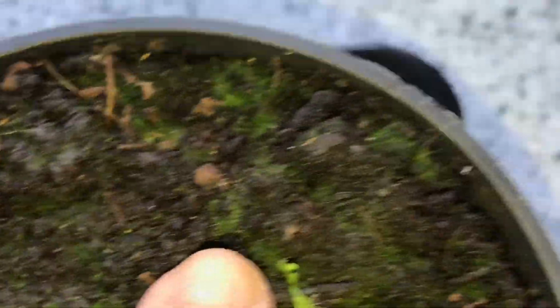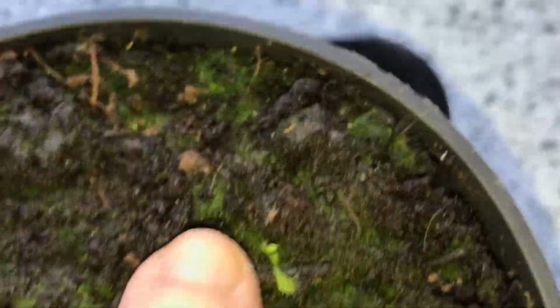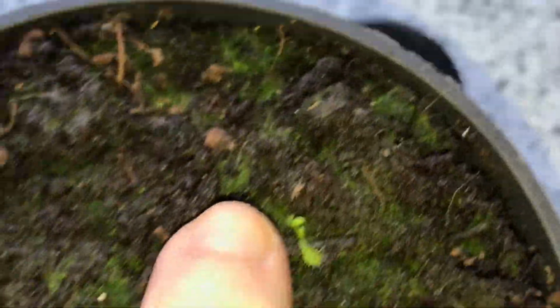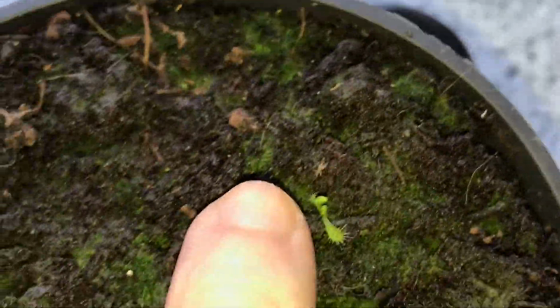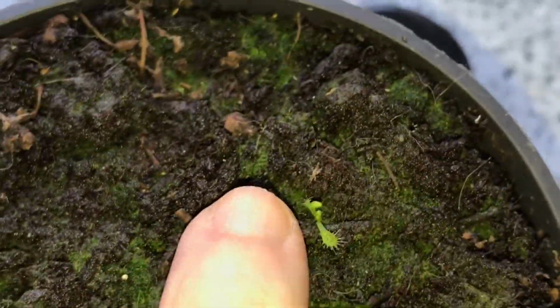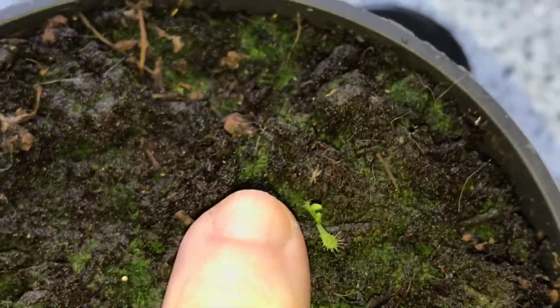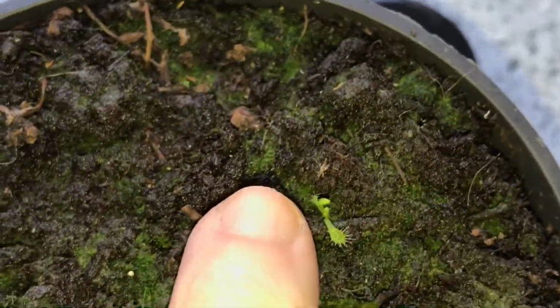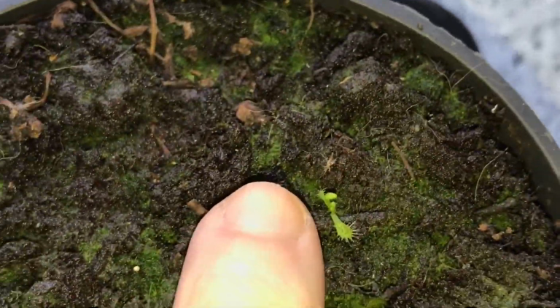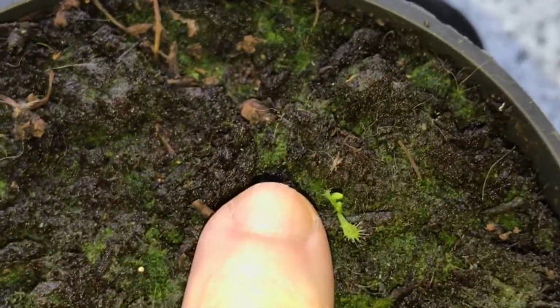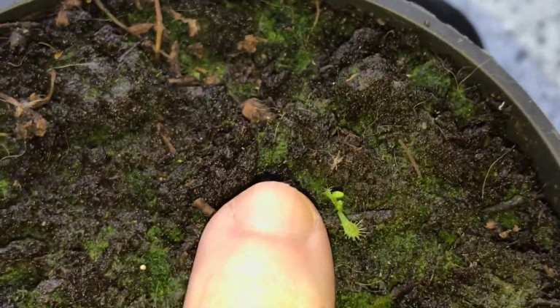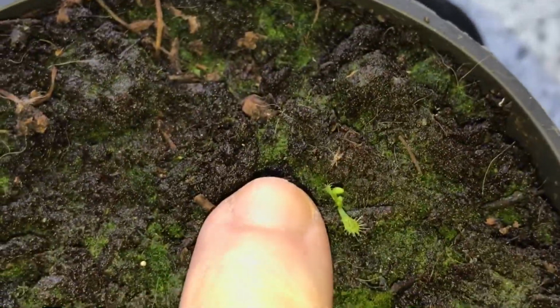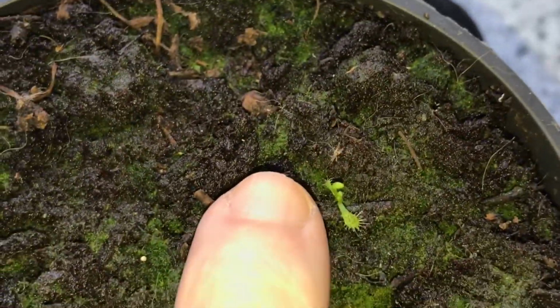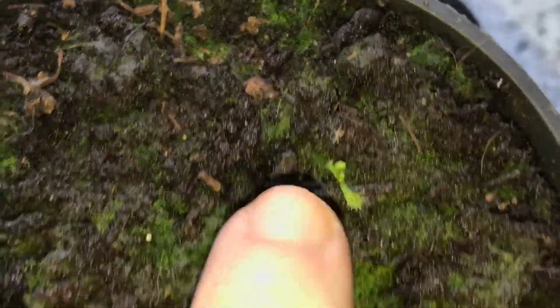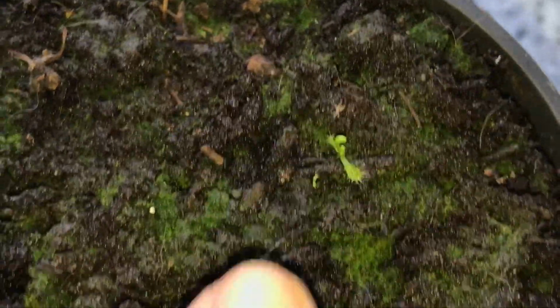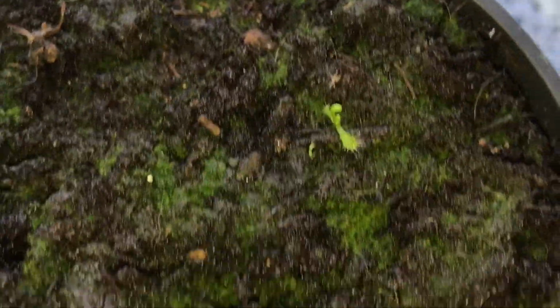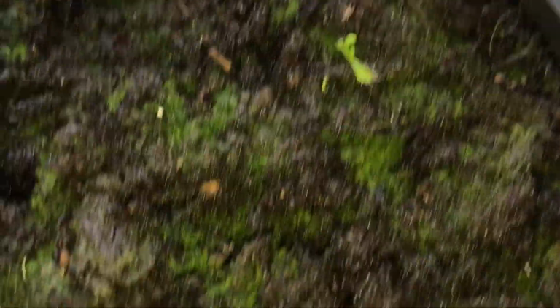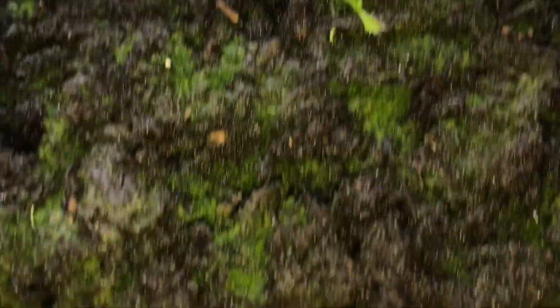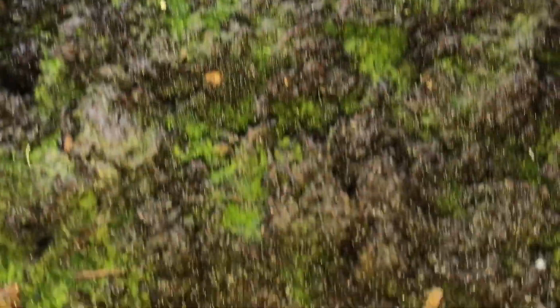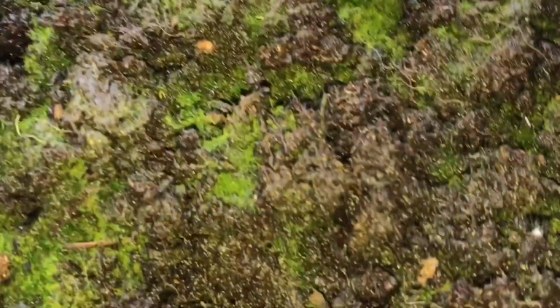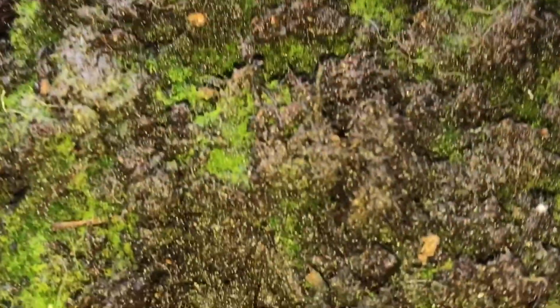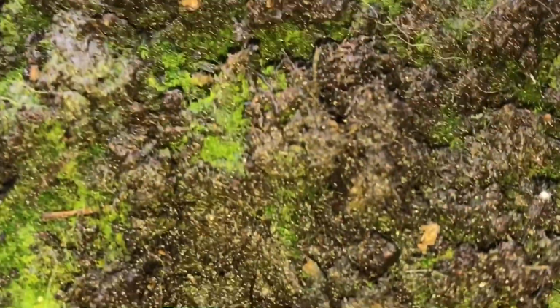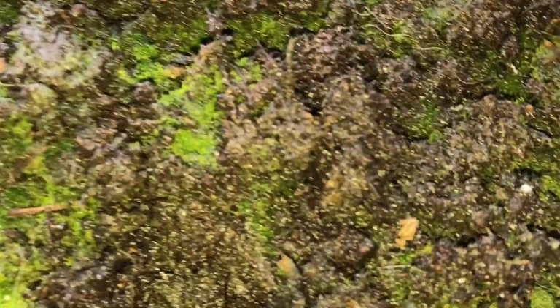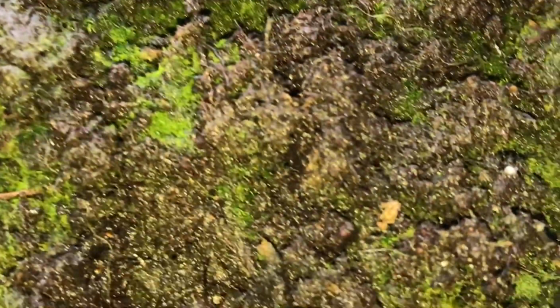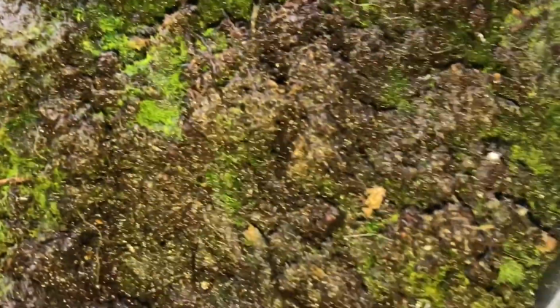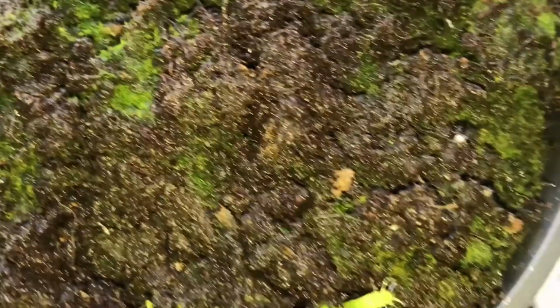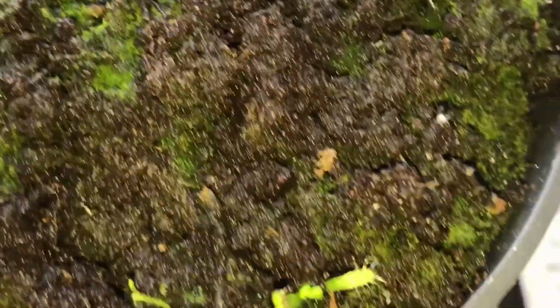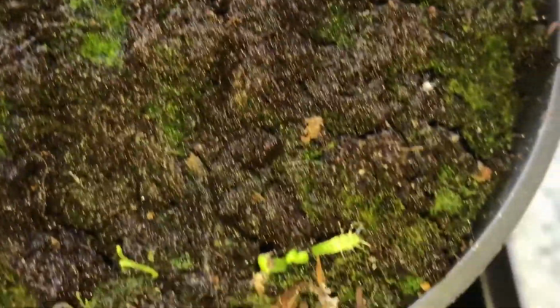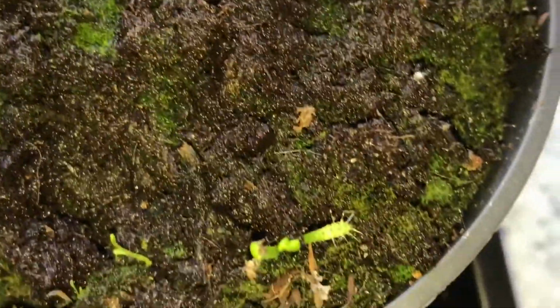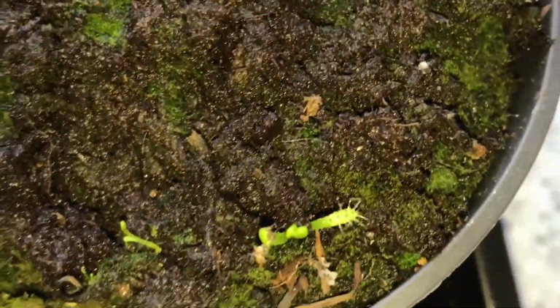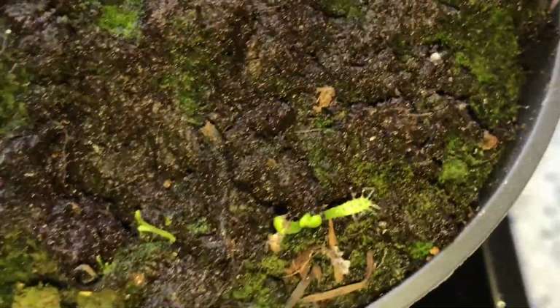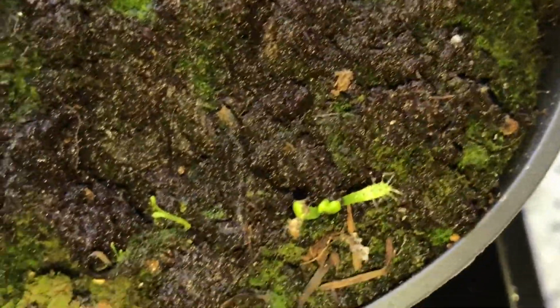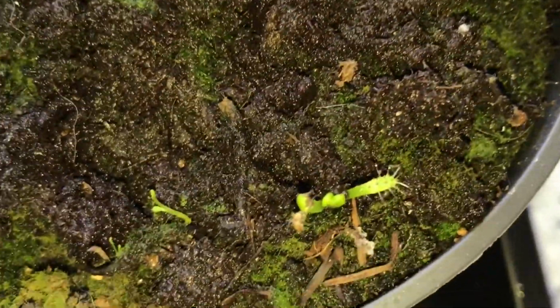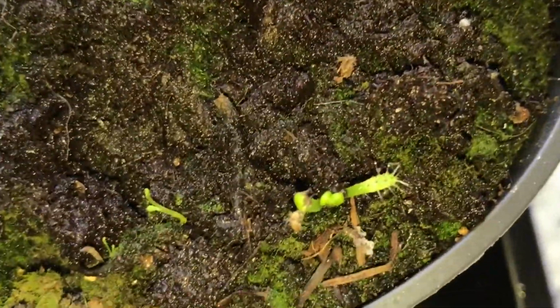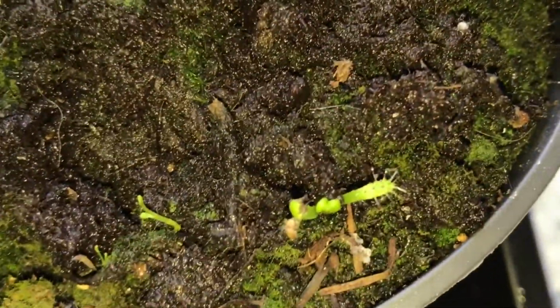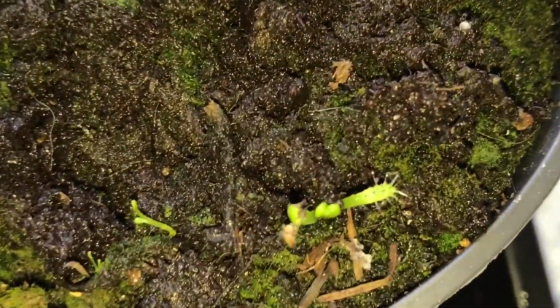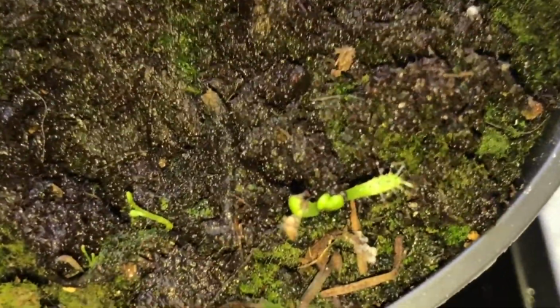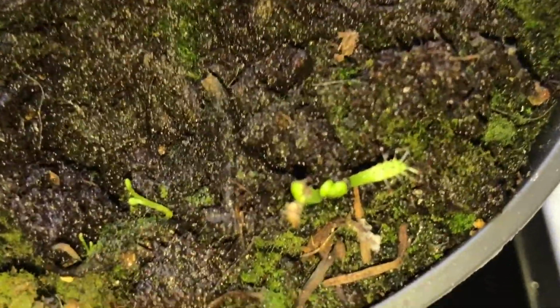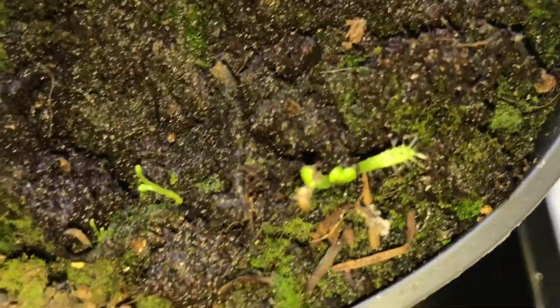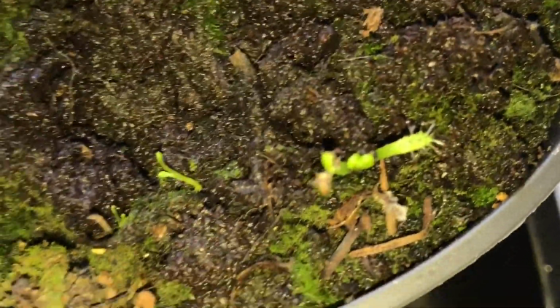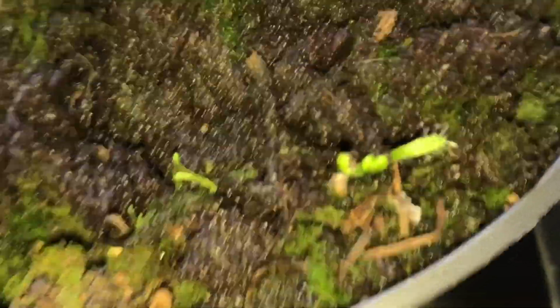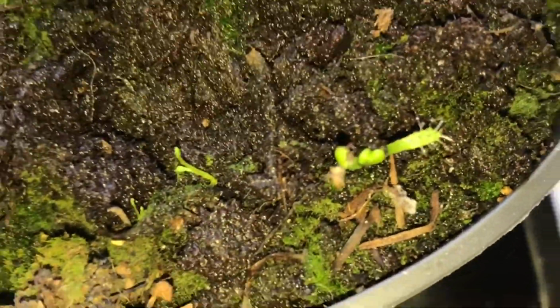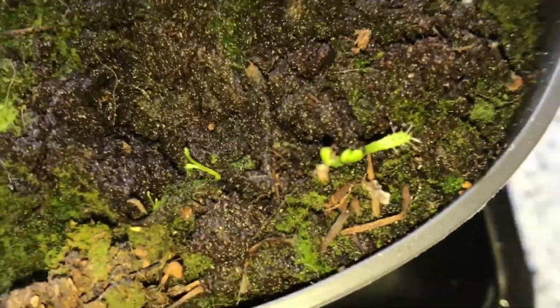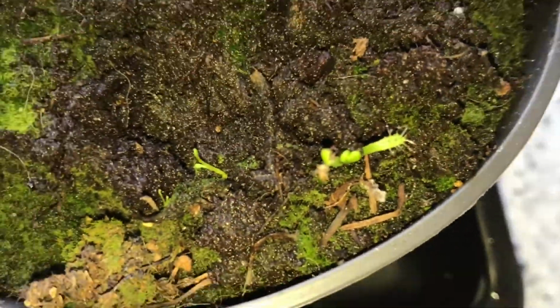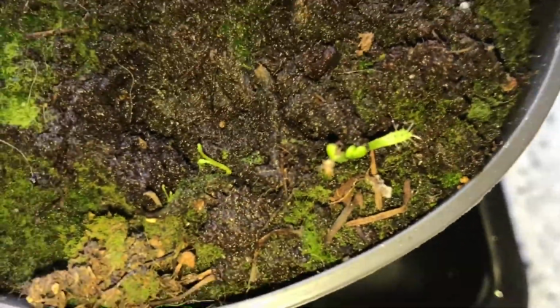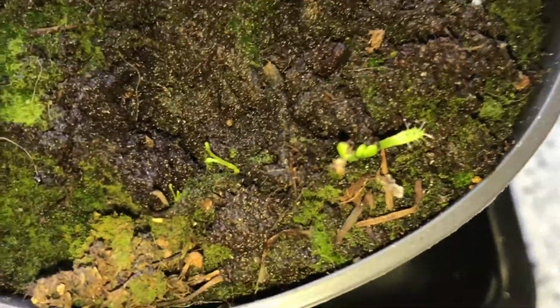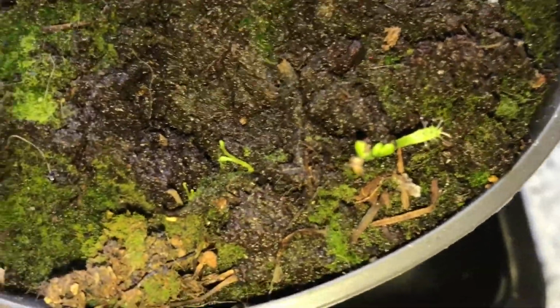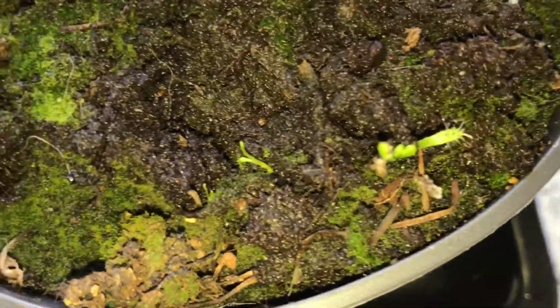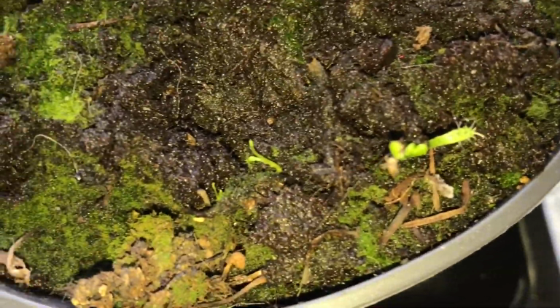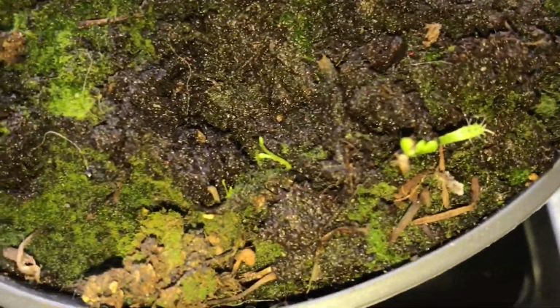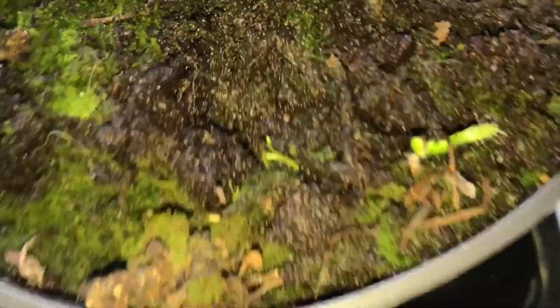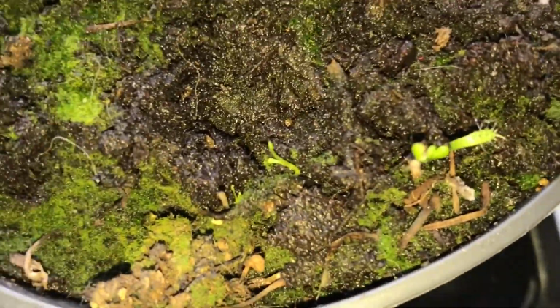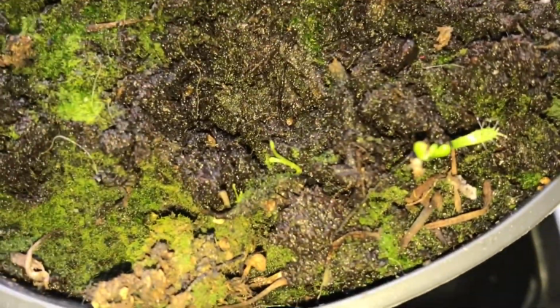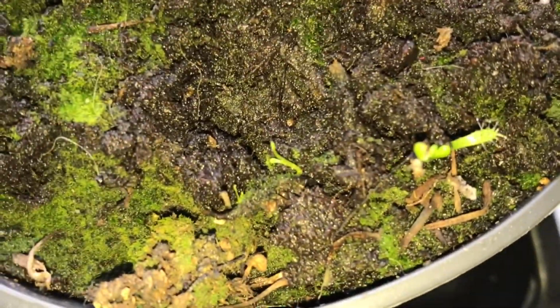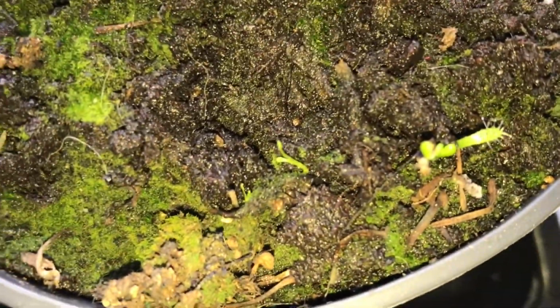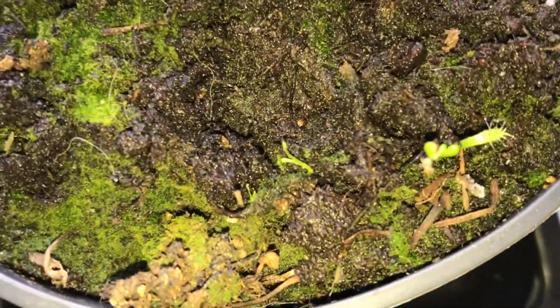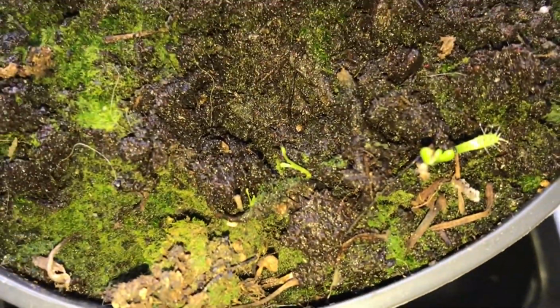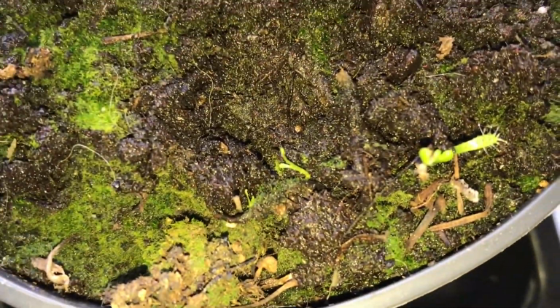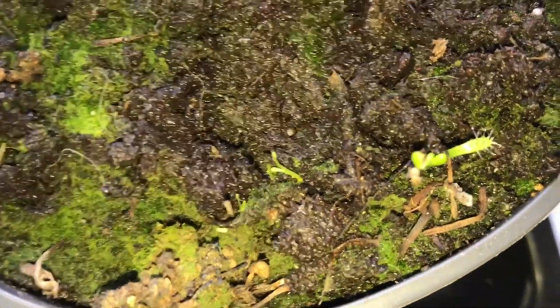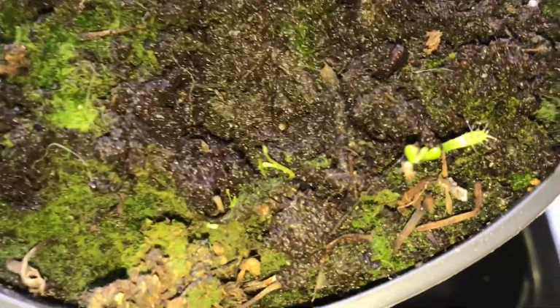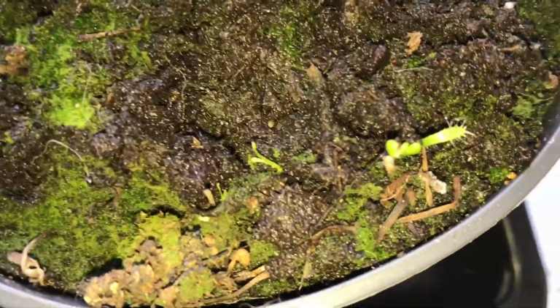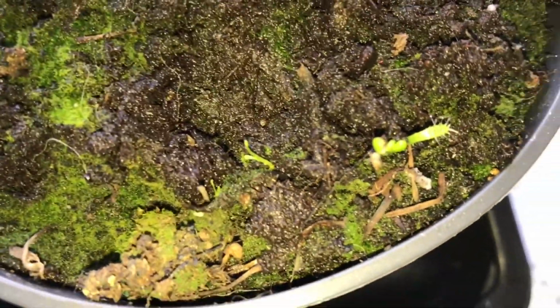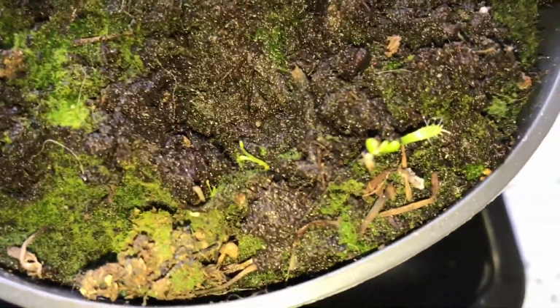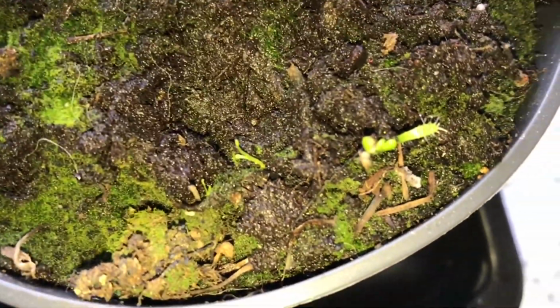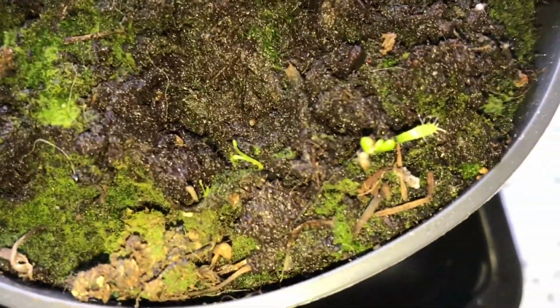There's my little finger, so they've just sprouted. Looks like there's one coming there as well.